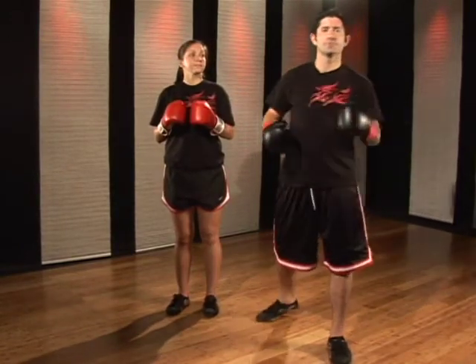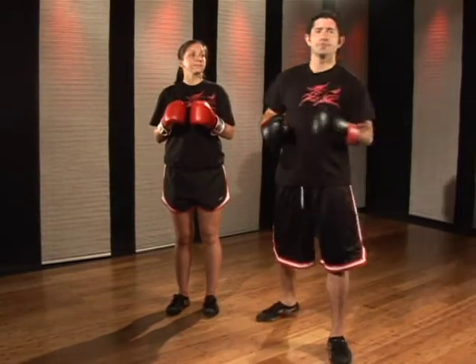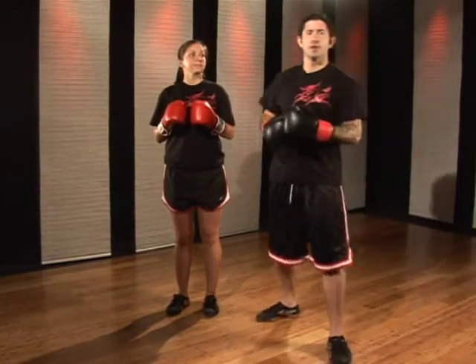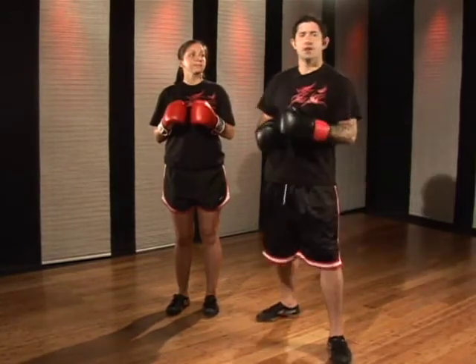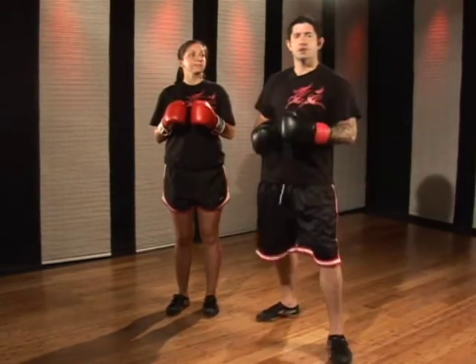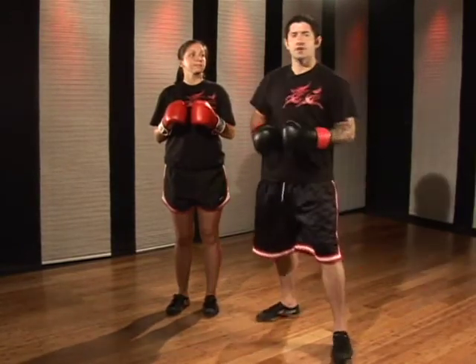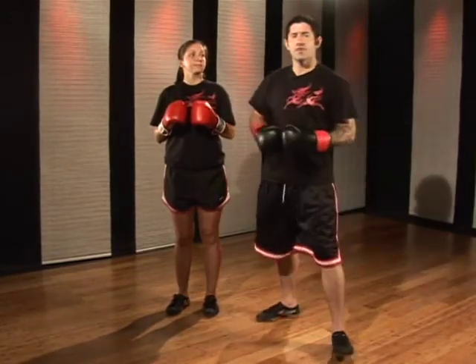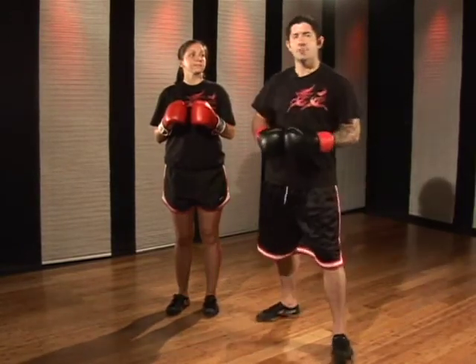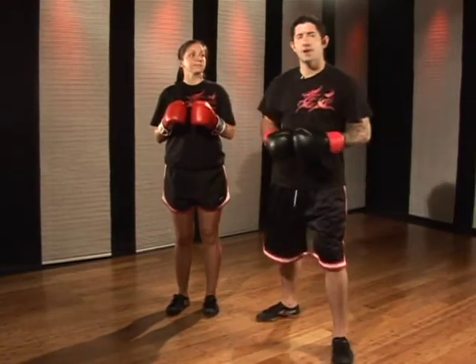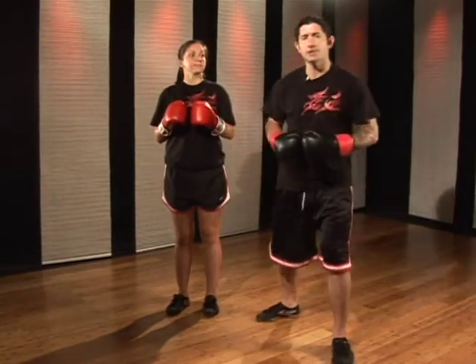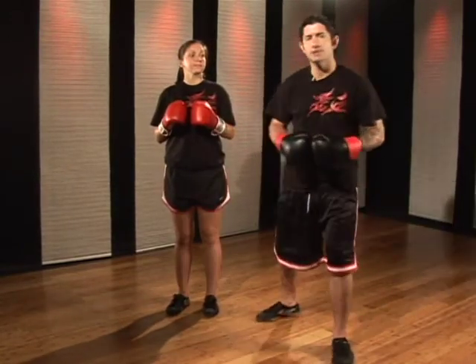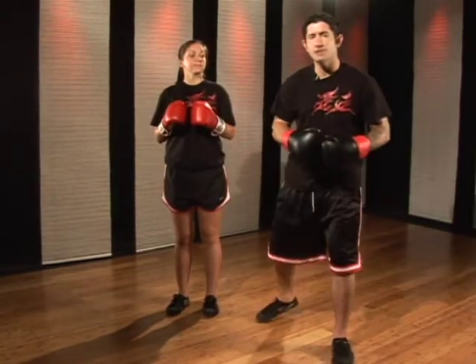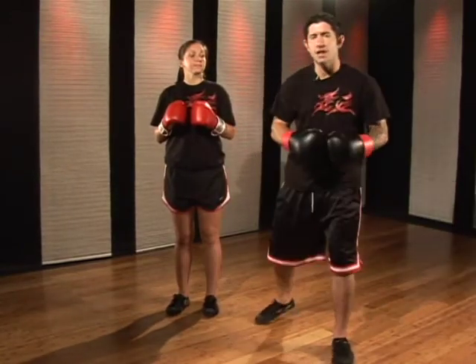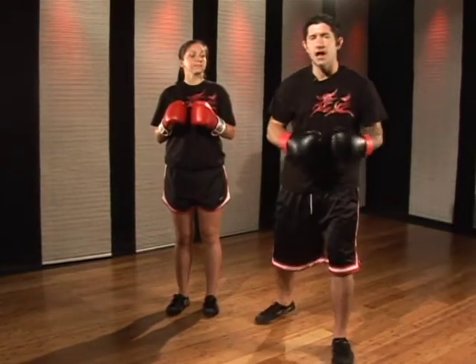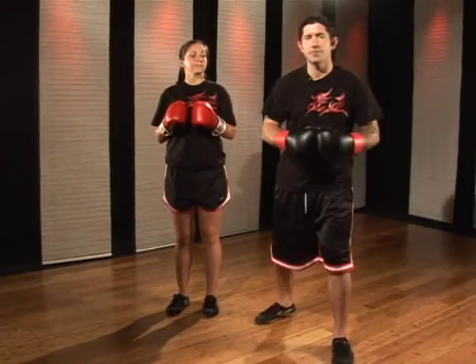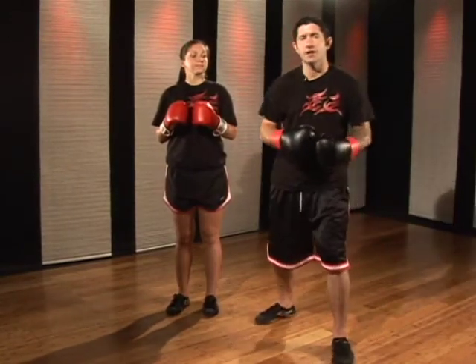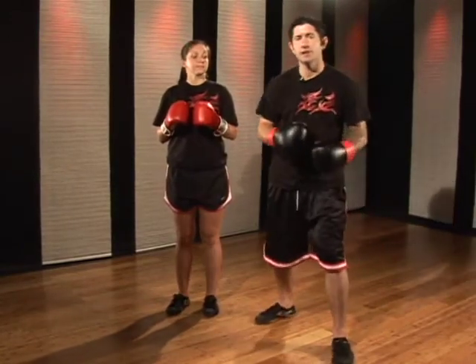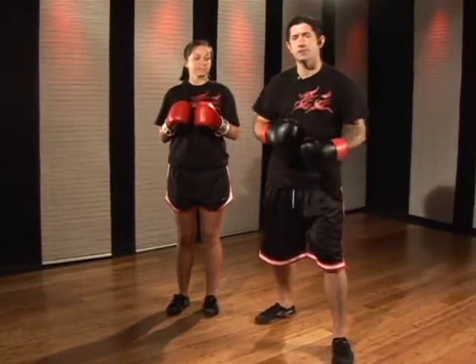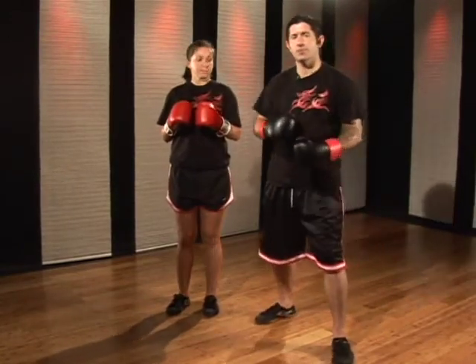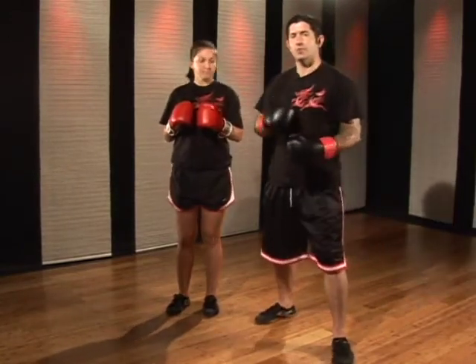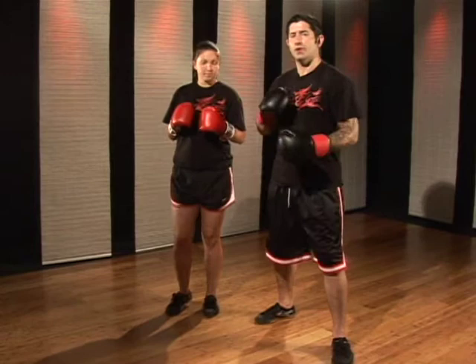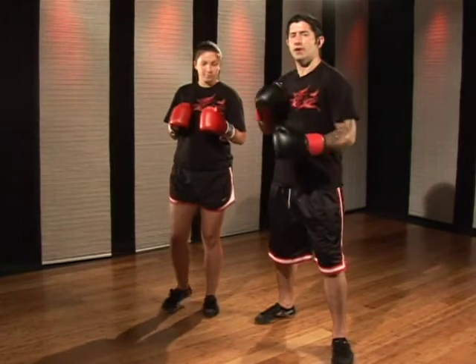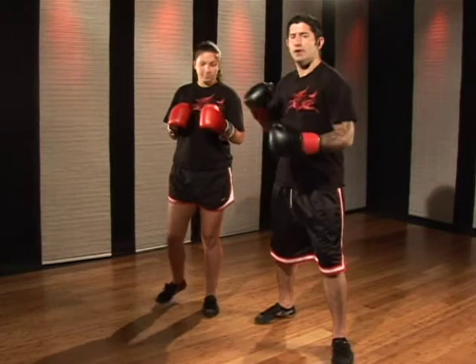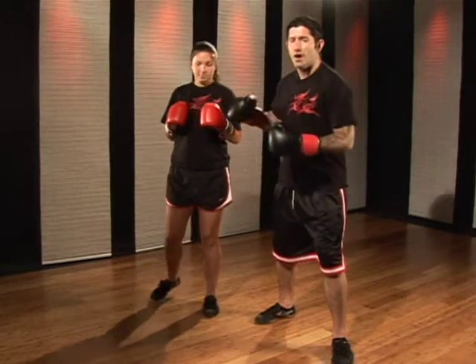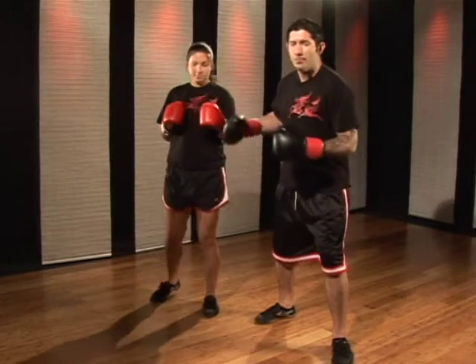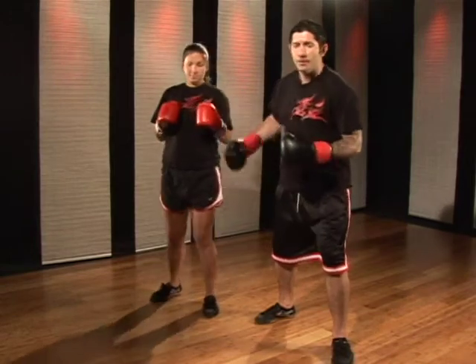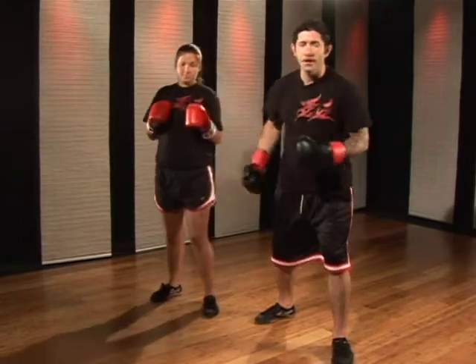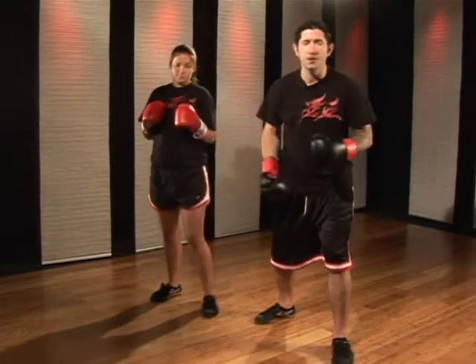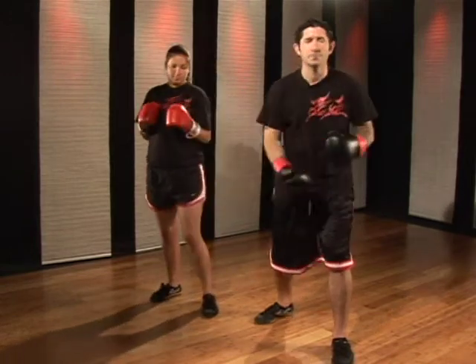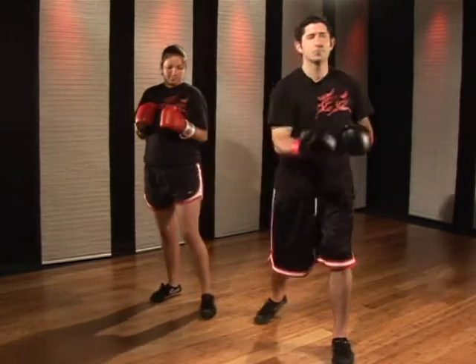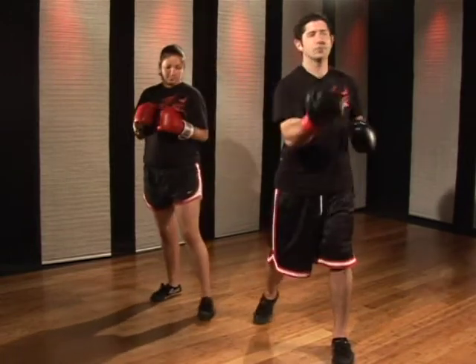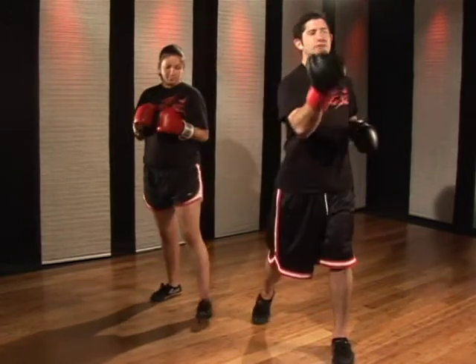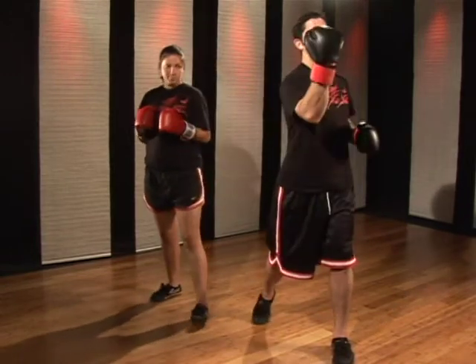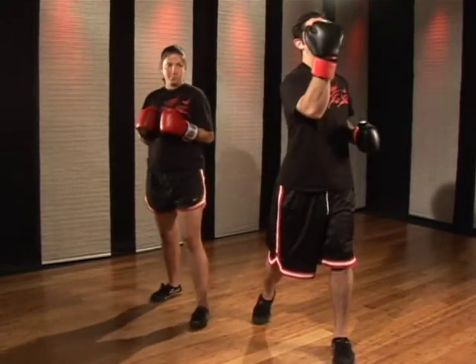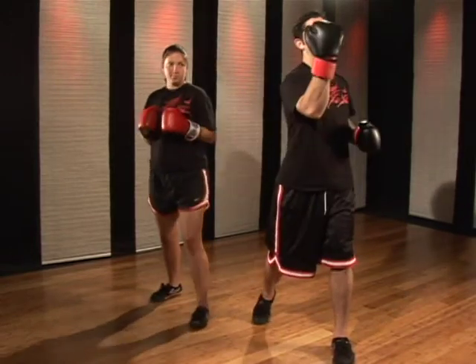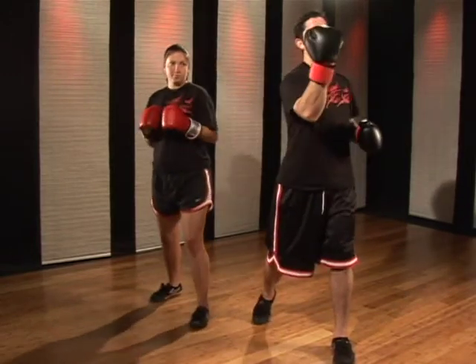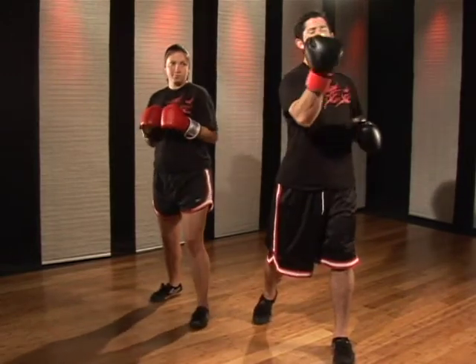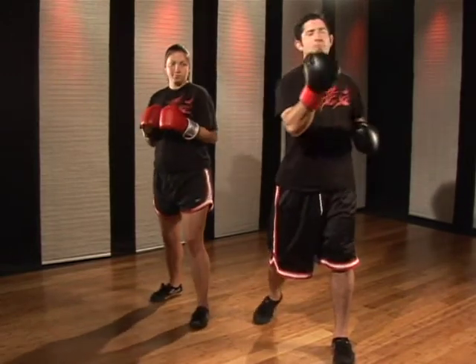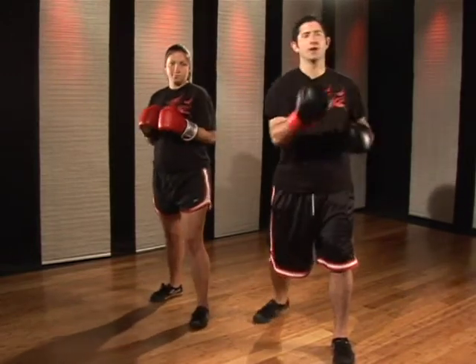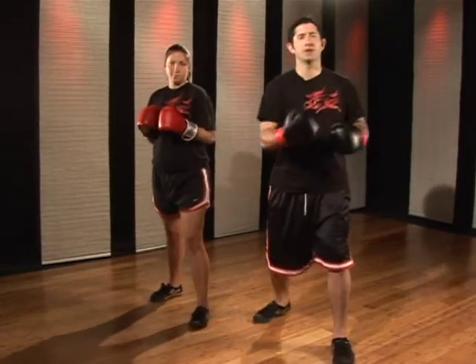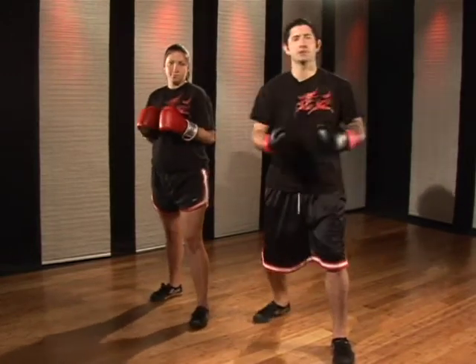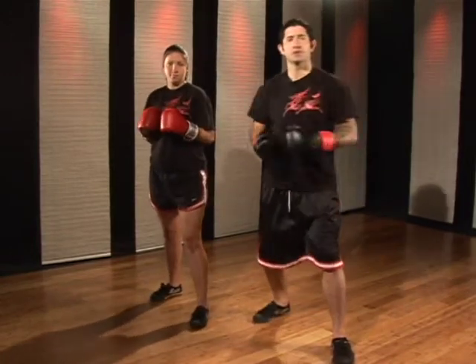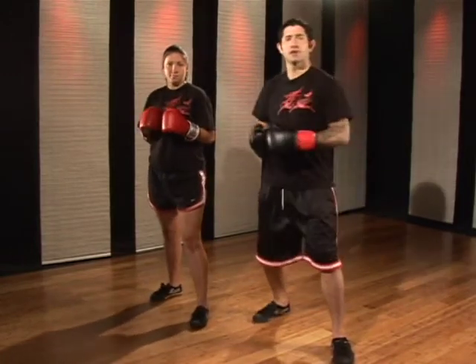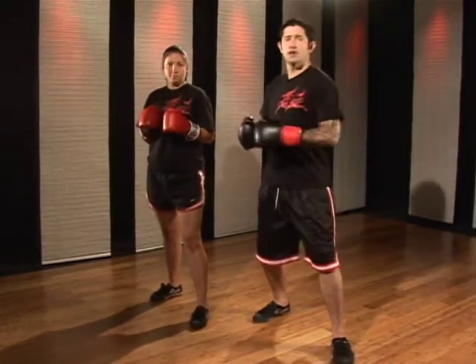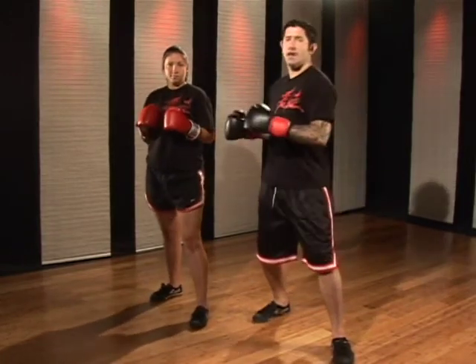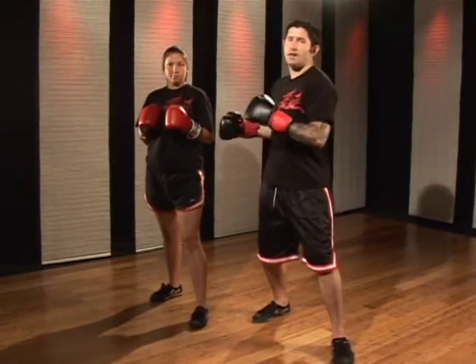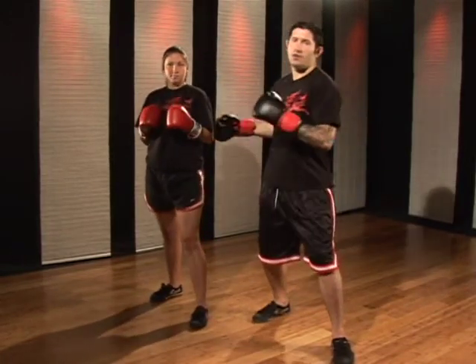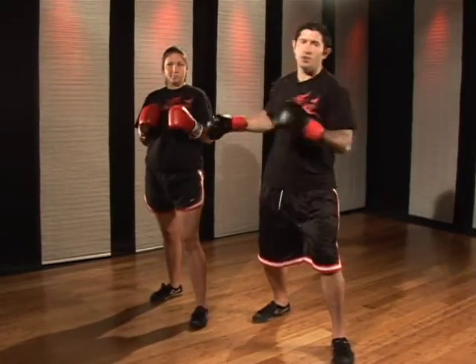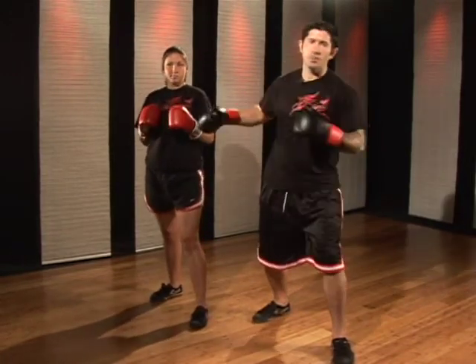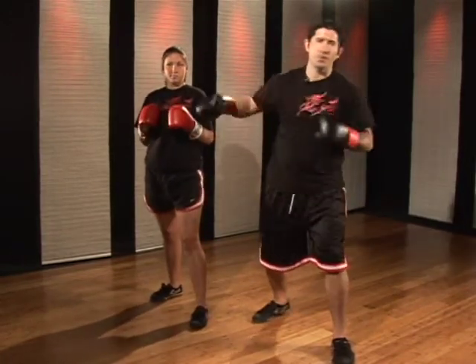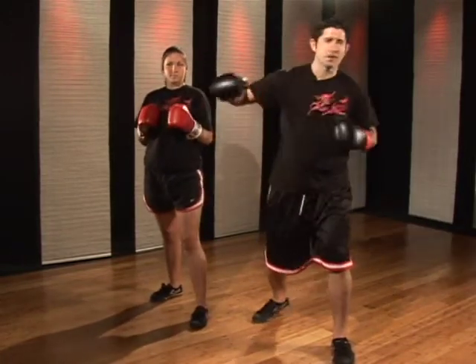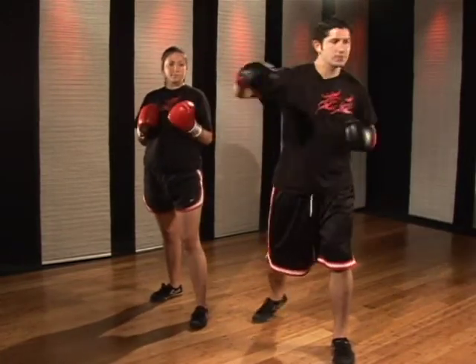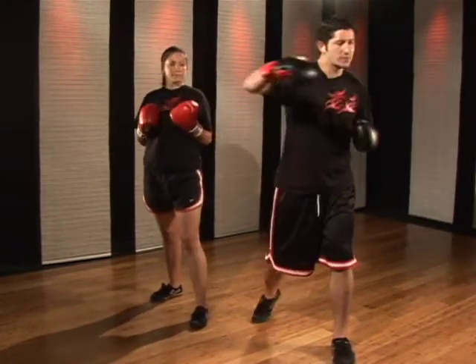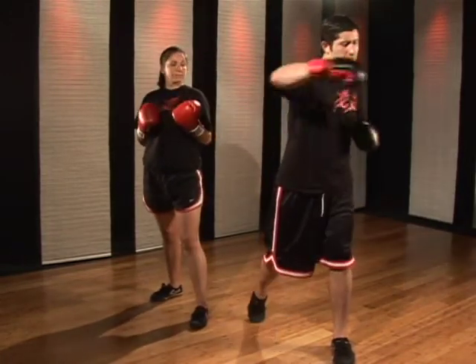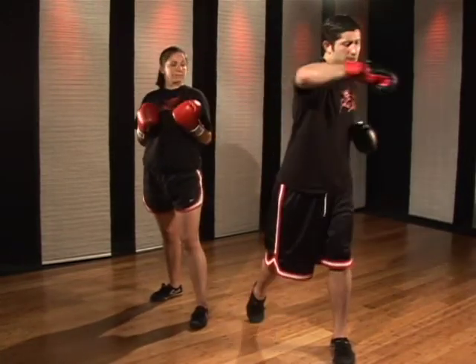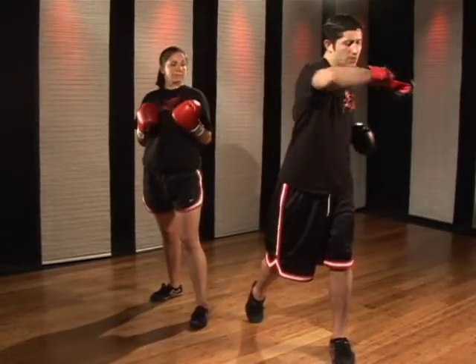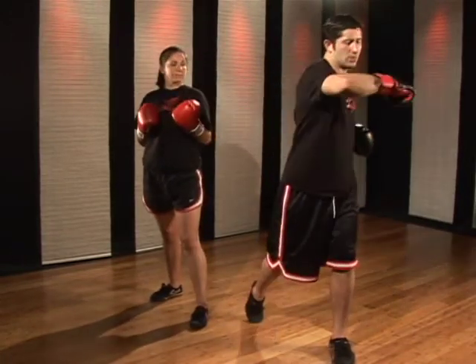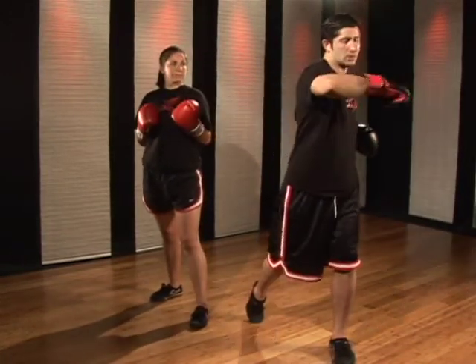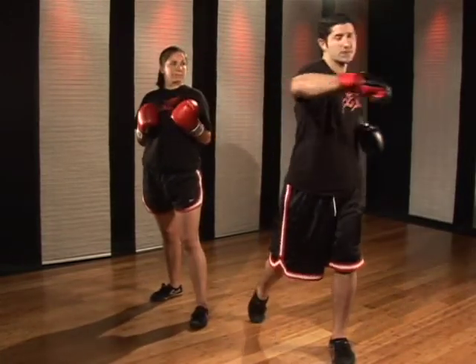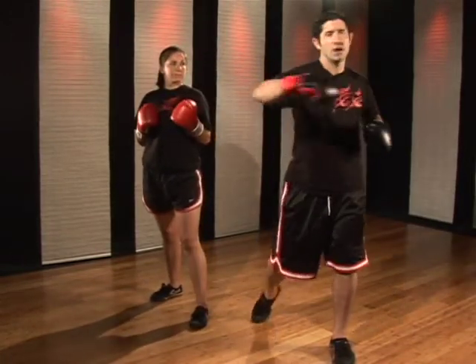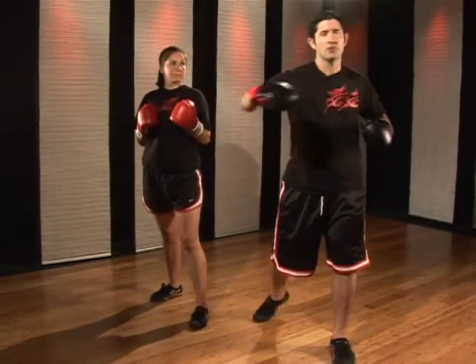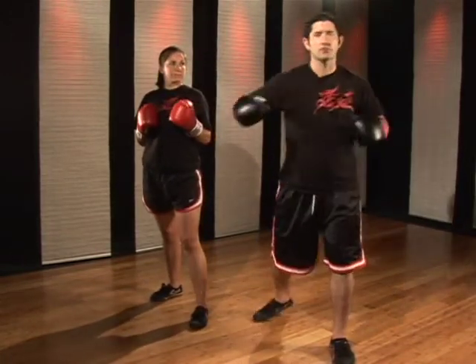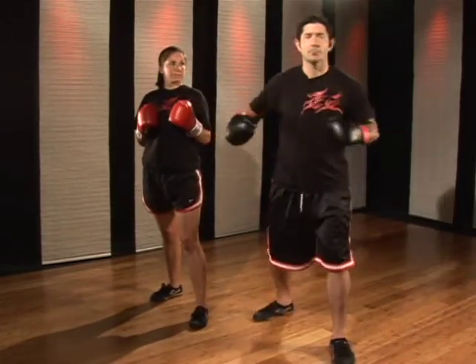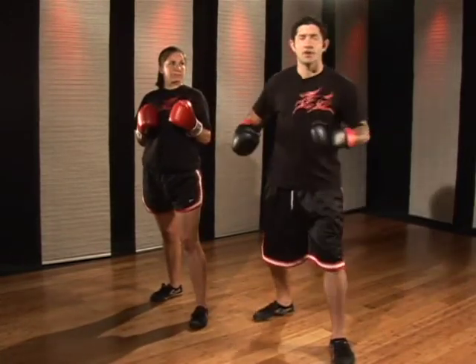A shovel punch is a combination between an uppercut, which is a vertical punch, and a hook punch, which is a horizontal punch.